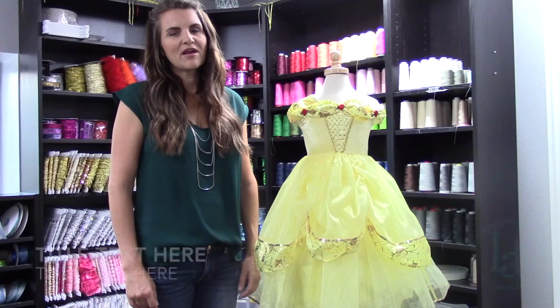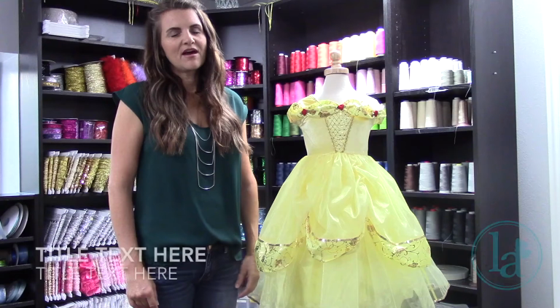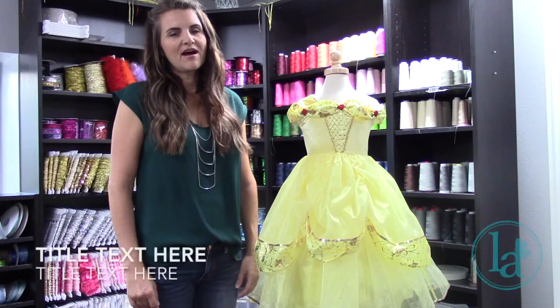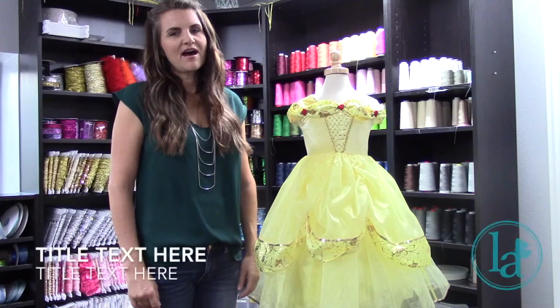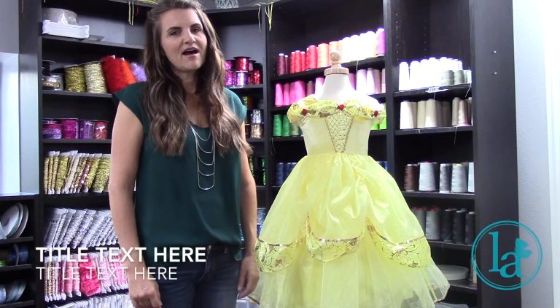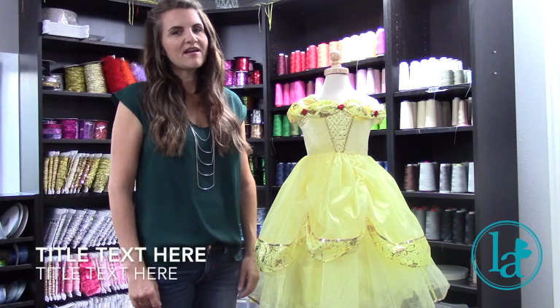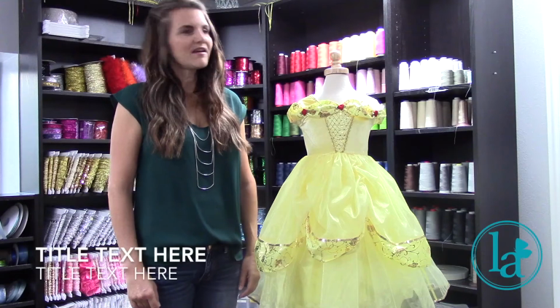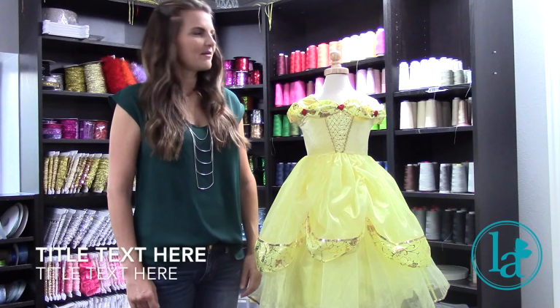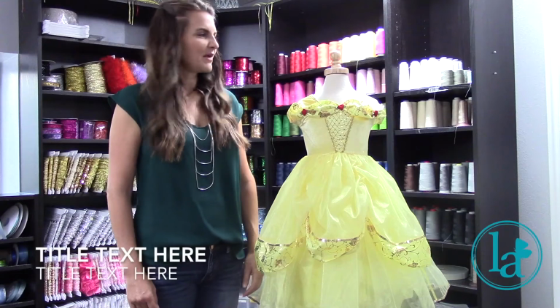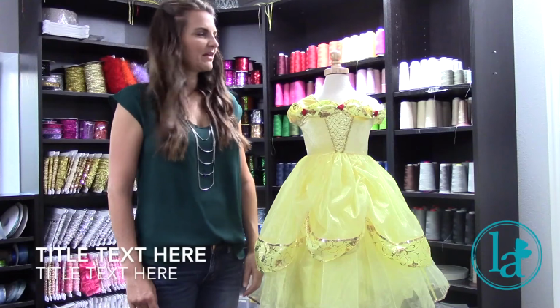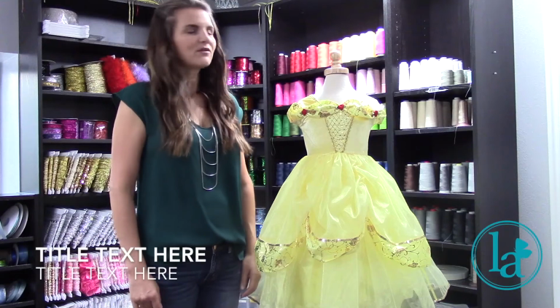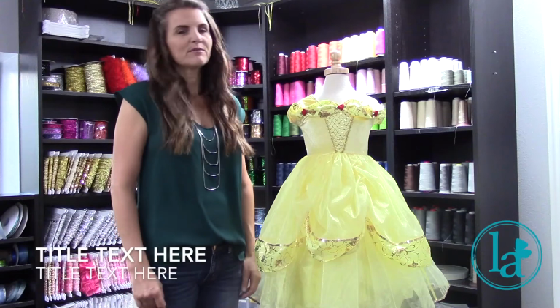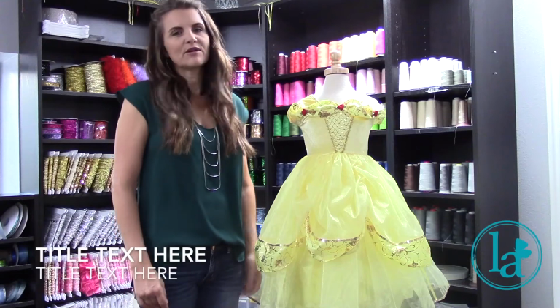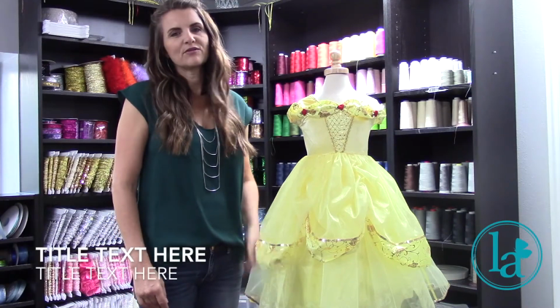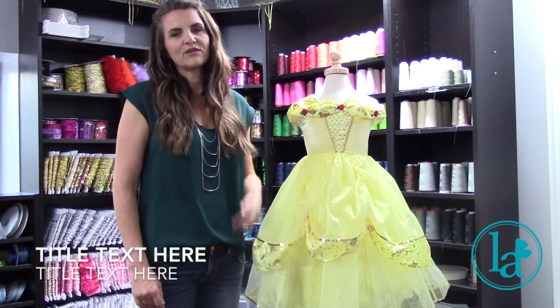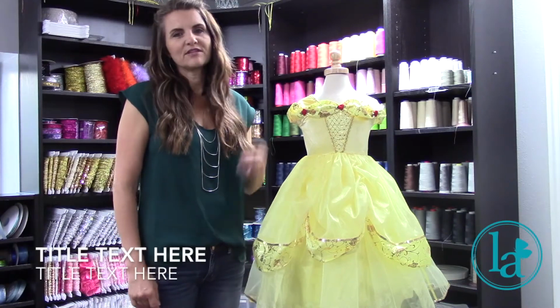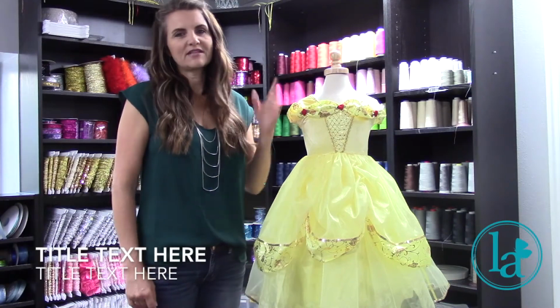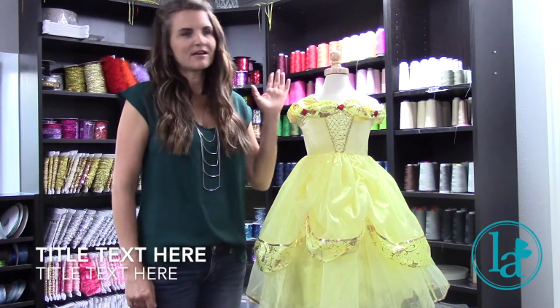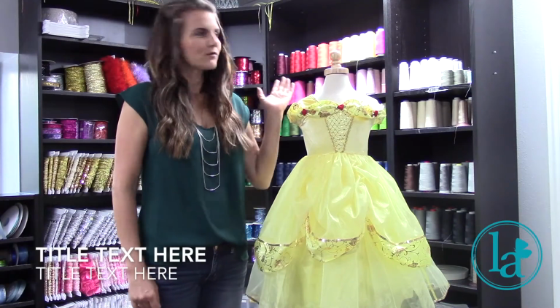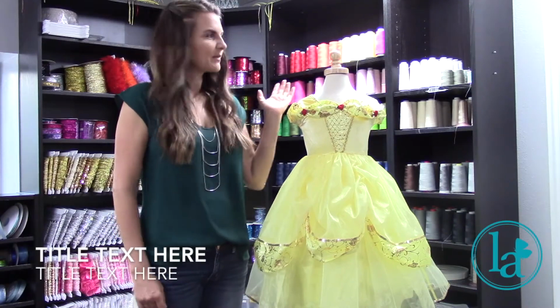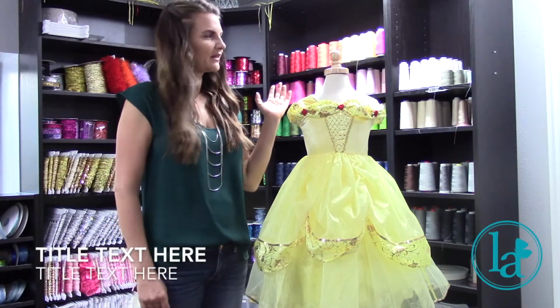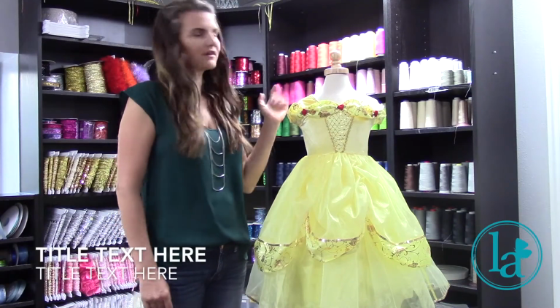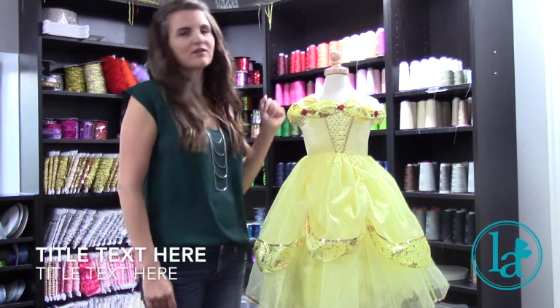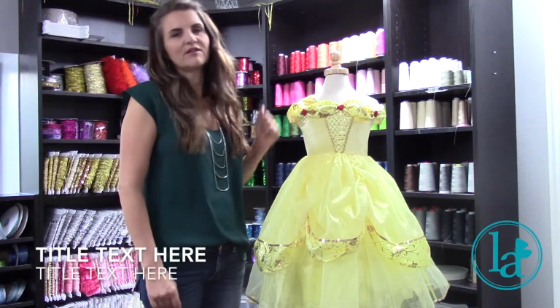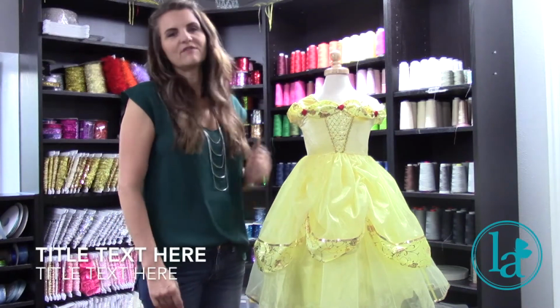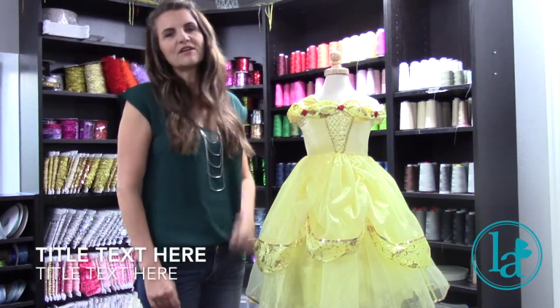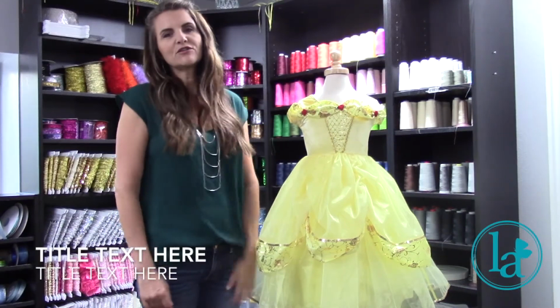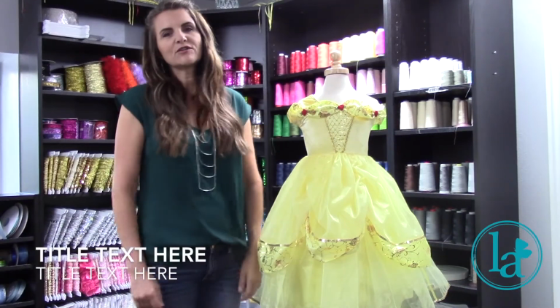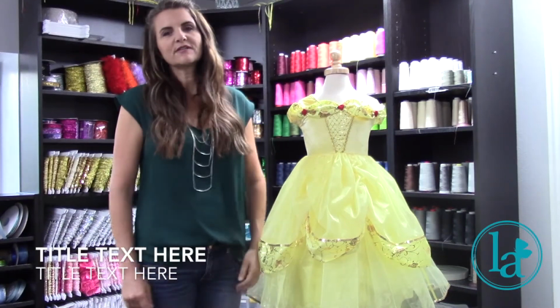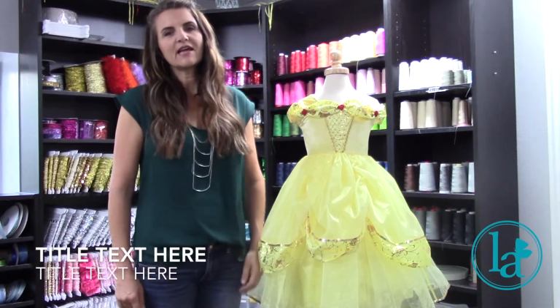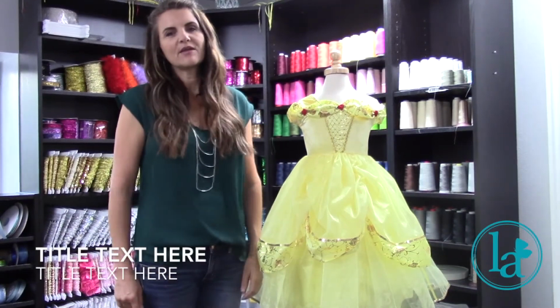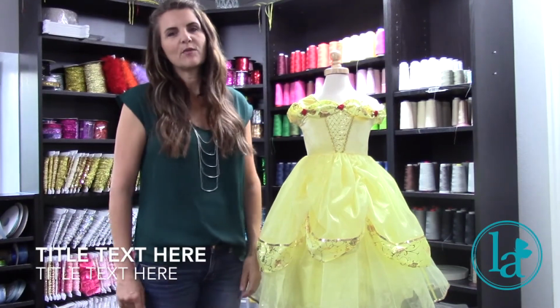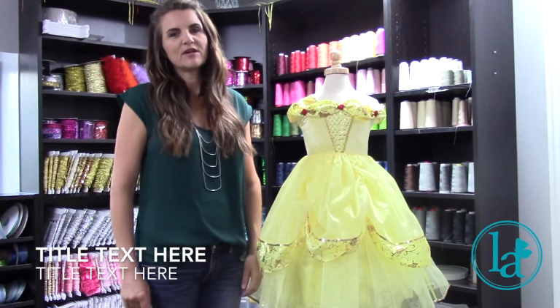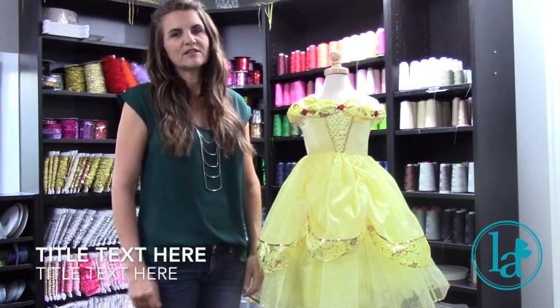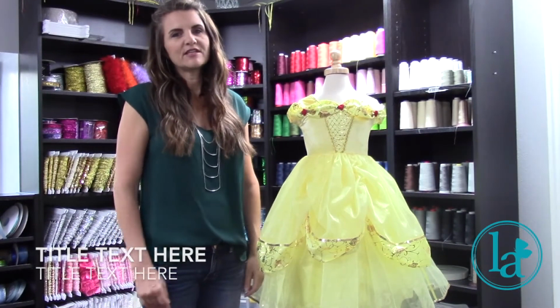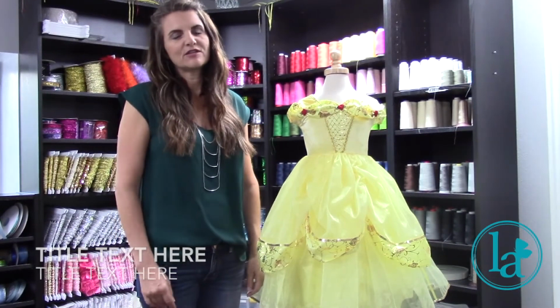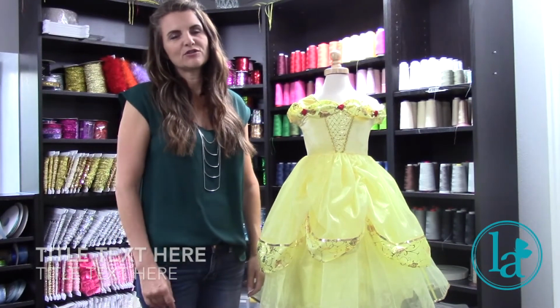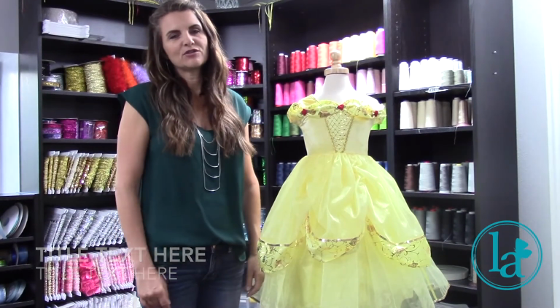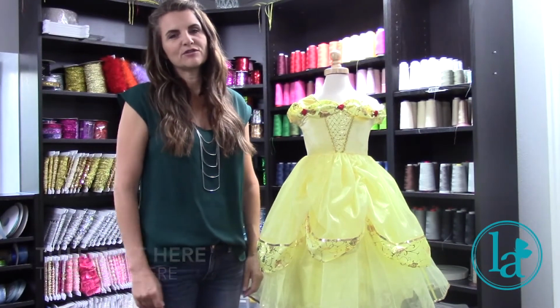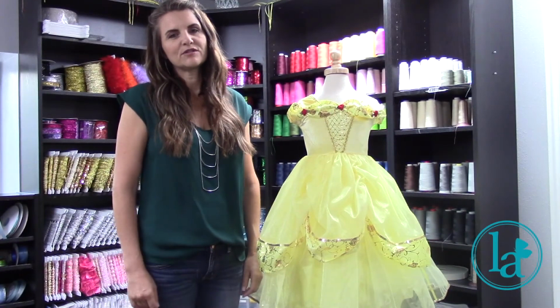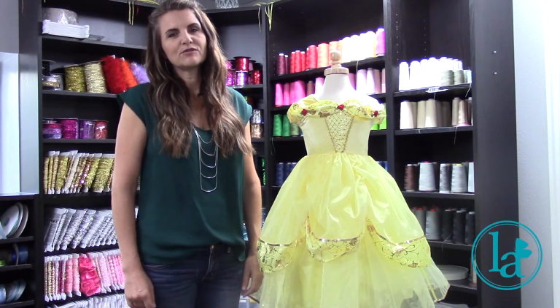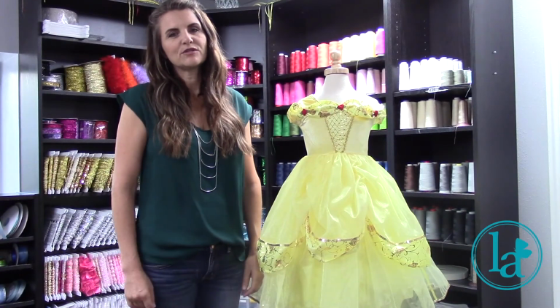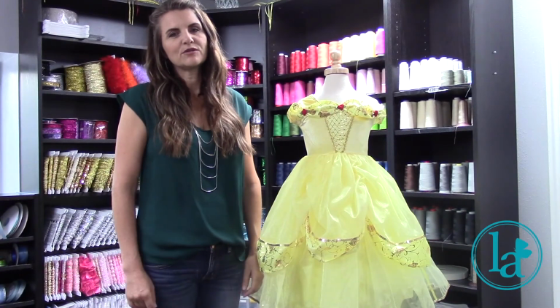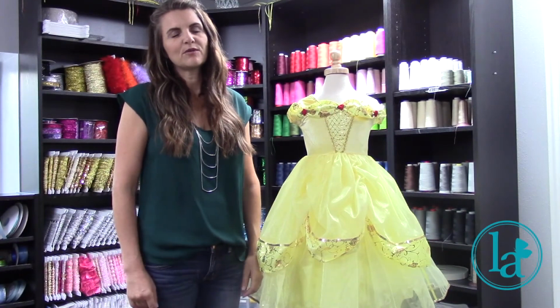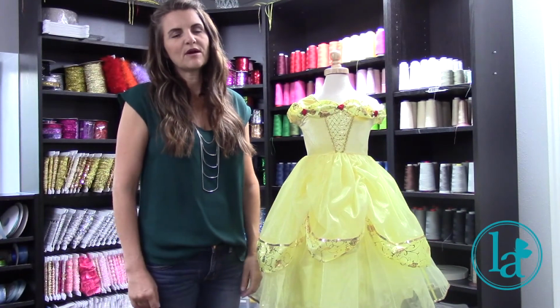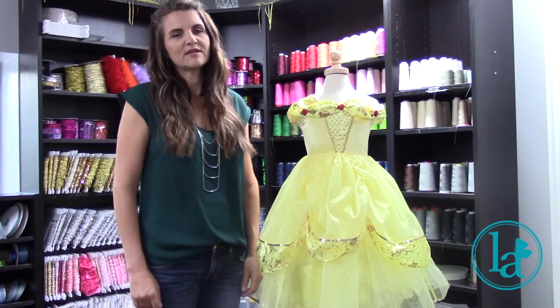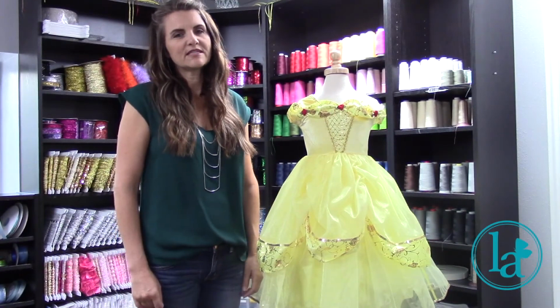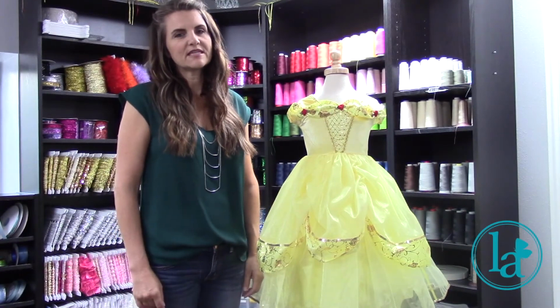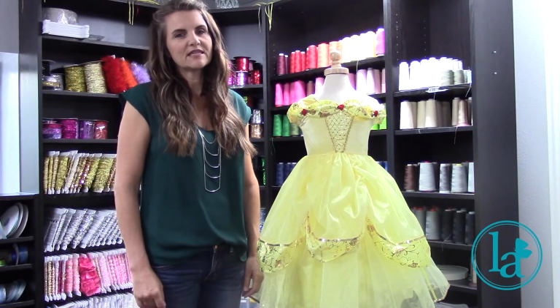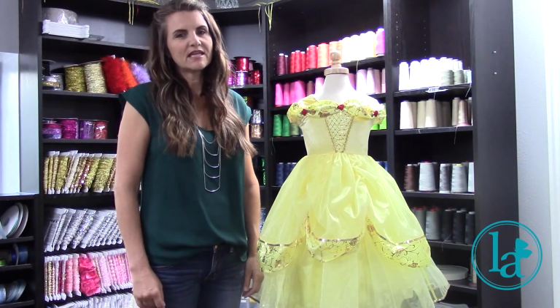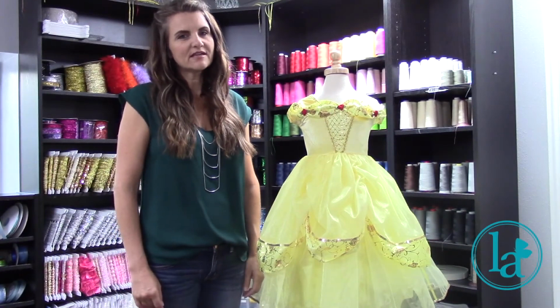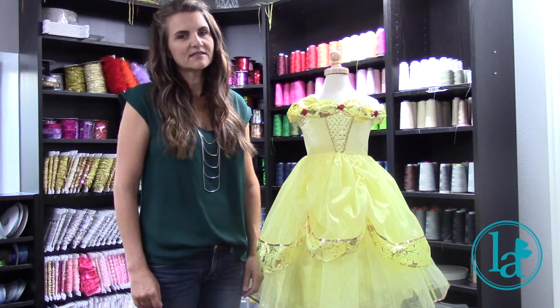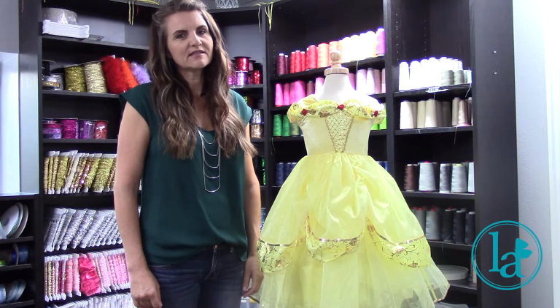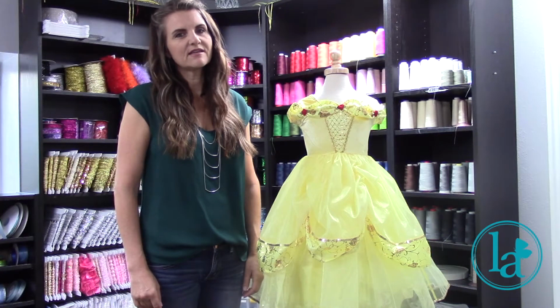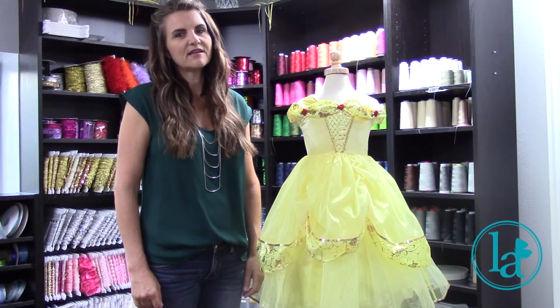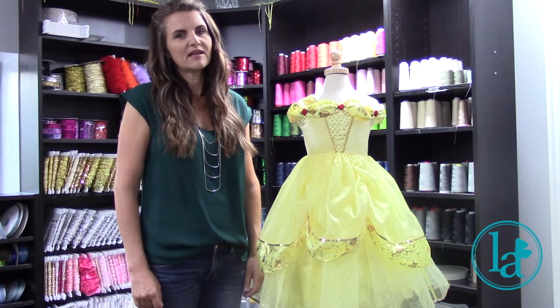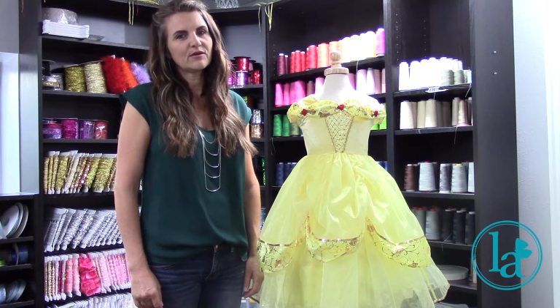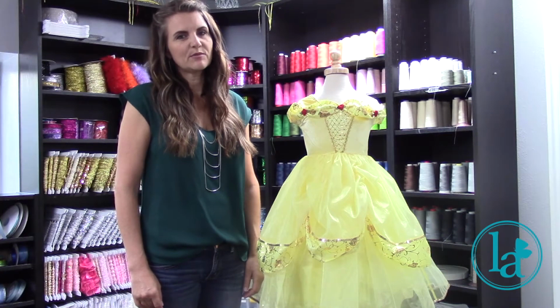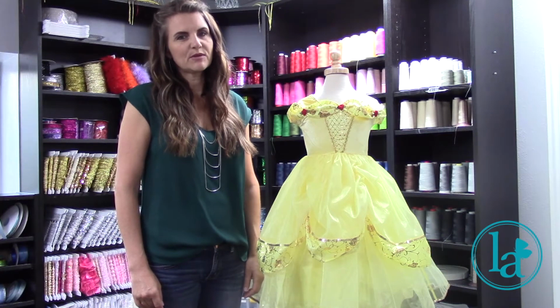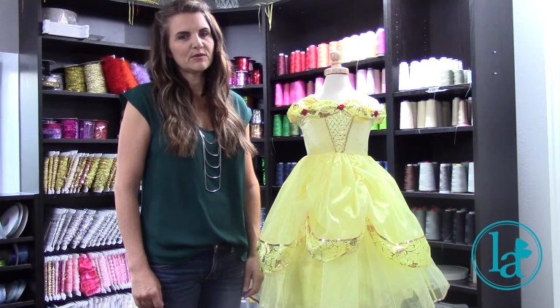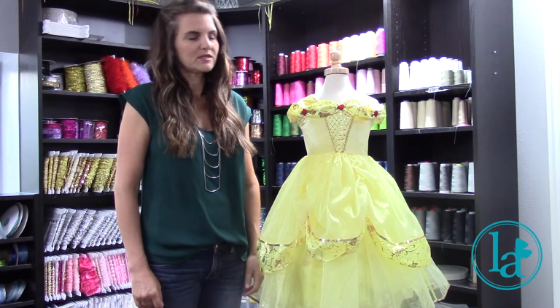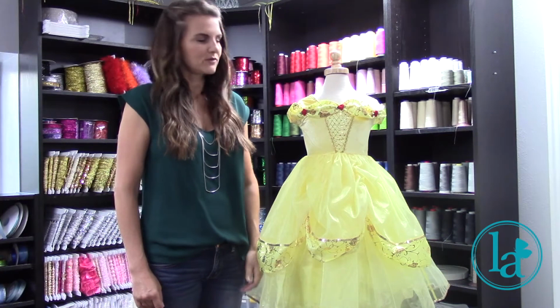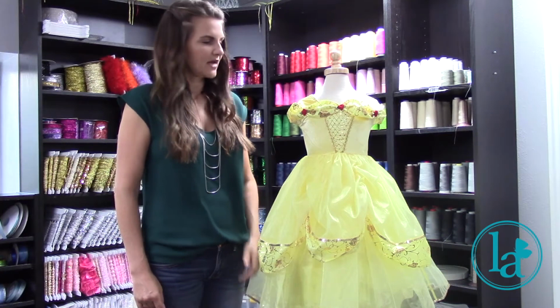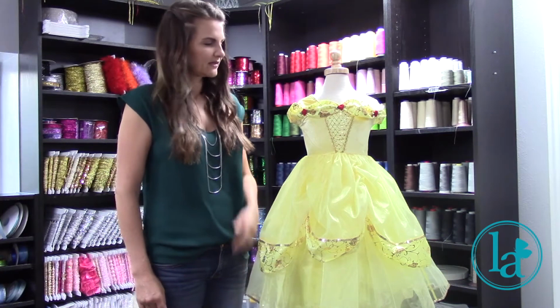Hi, I'm Heather. I'm here in the design room at Little Adventures and wanted to introduce you to our deluxe yellow beauty dress.